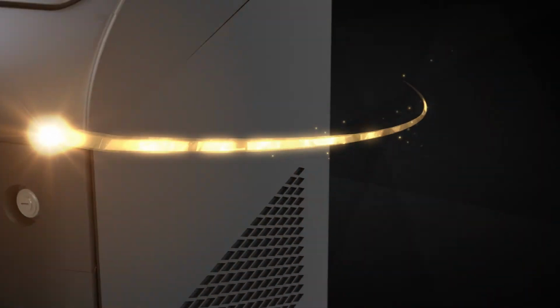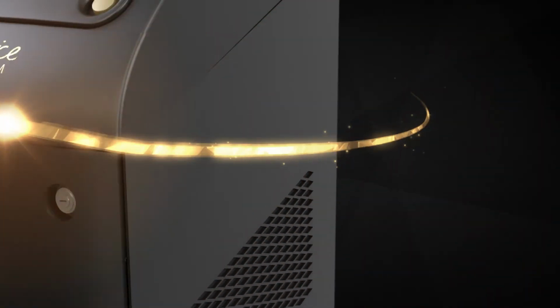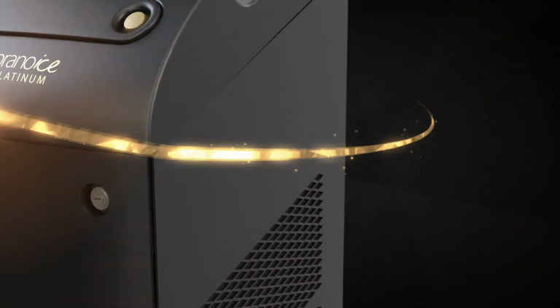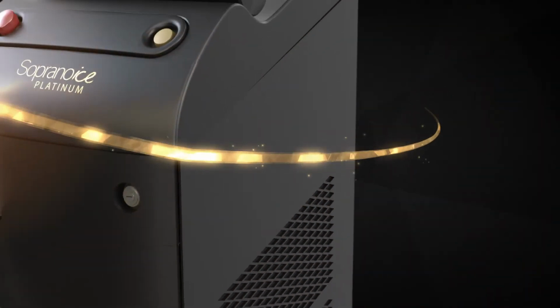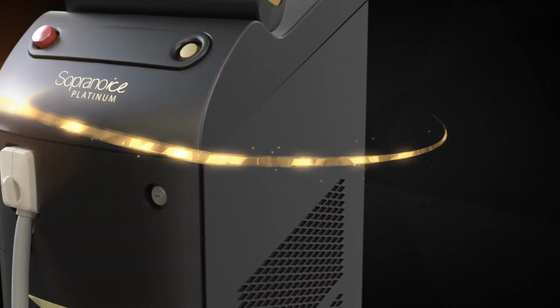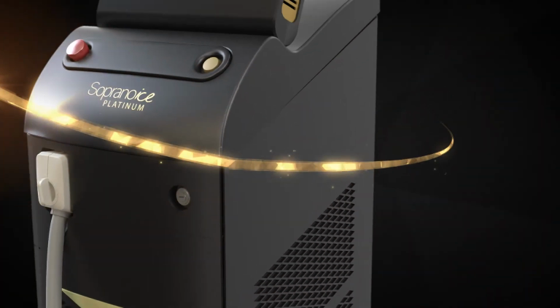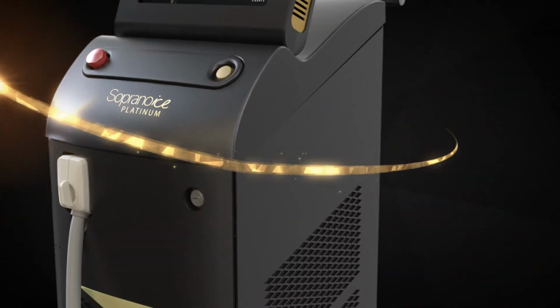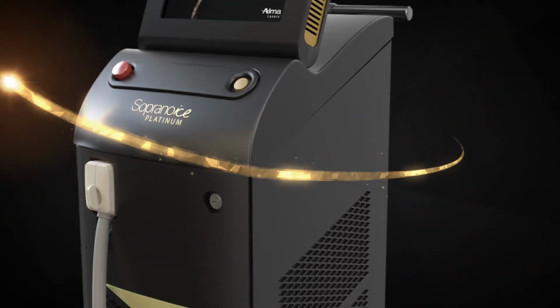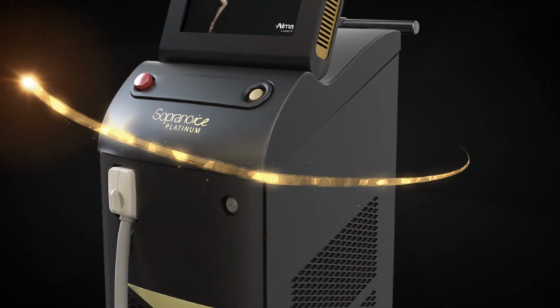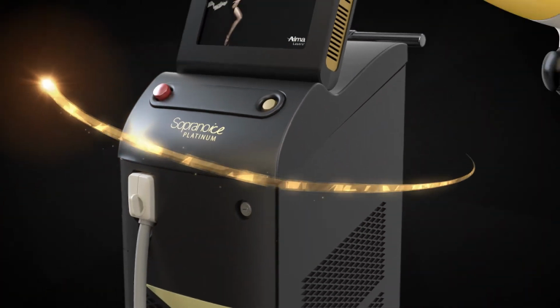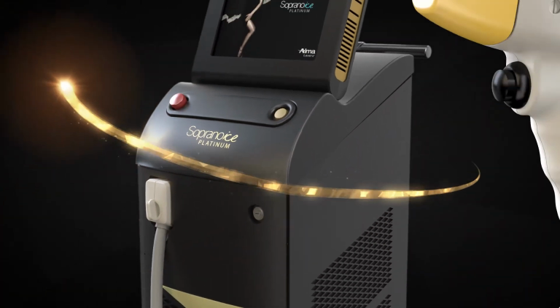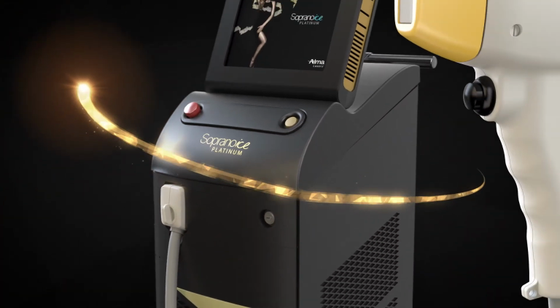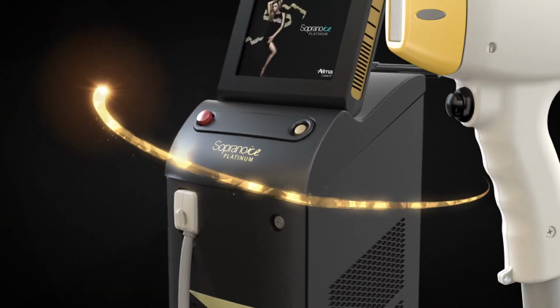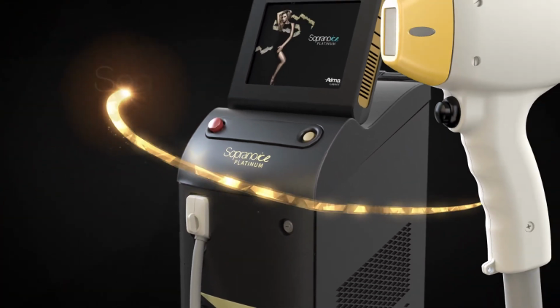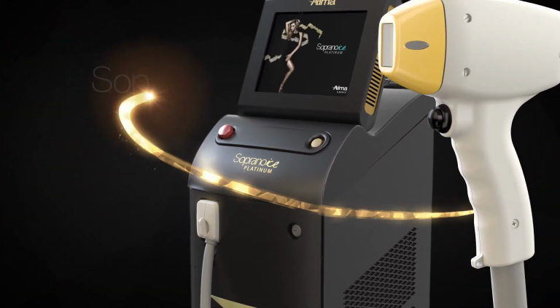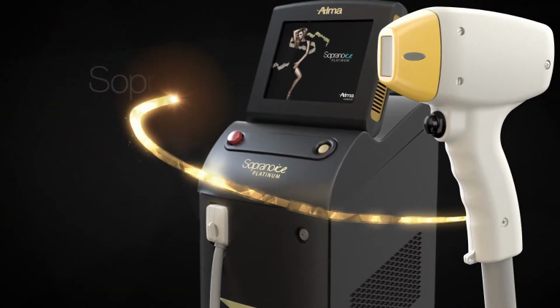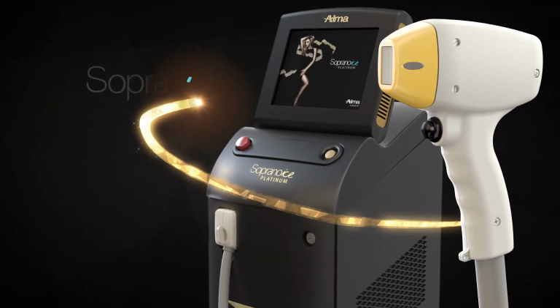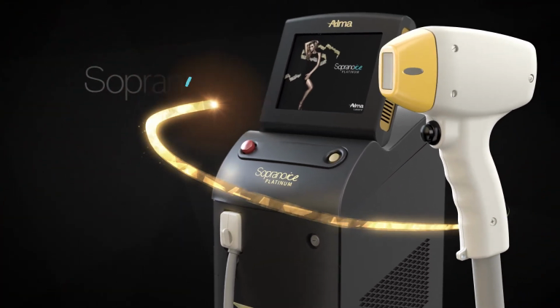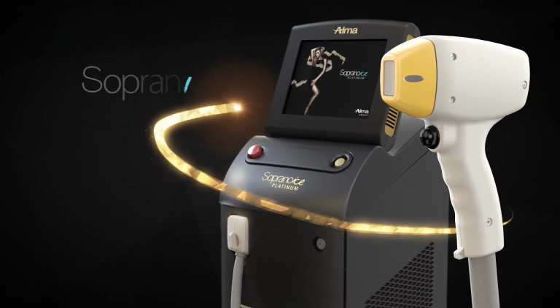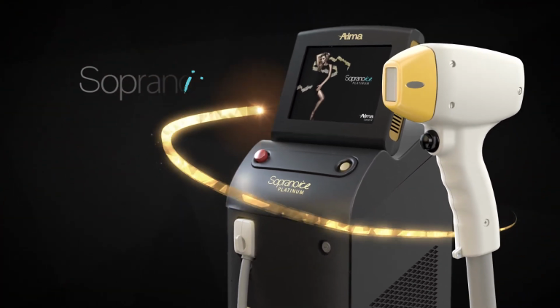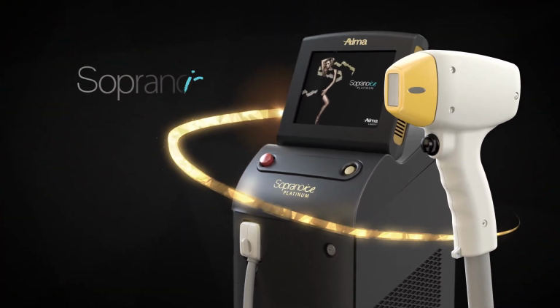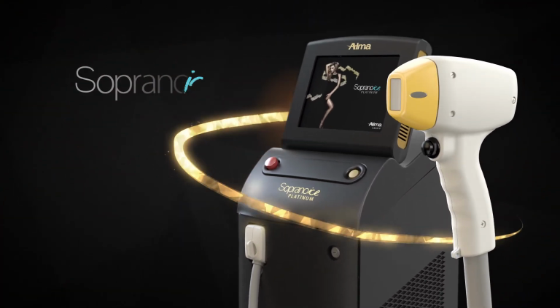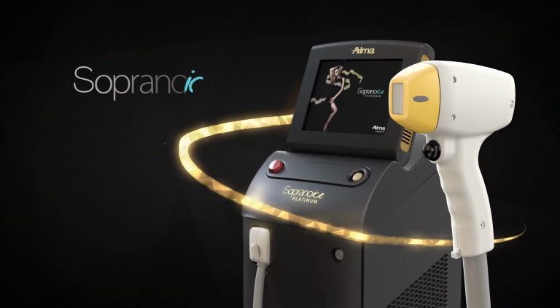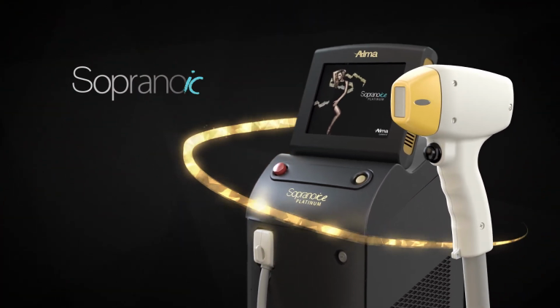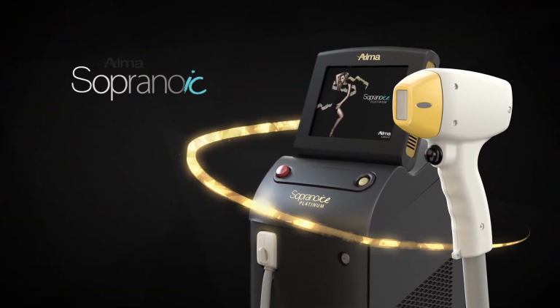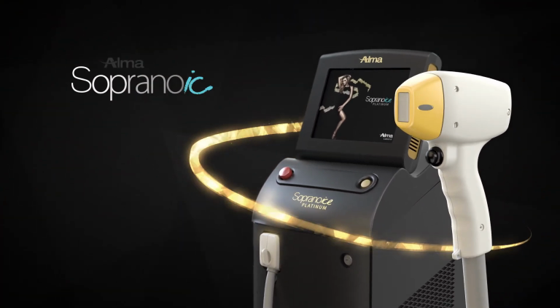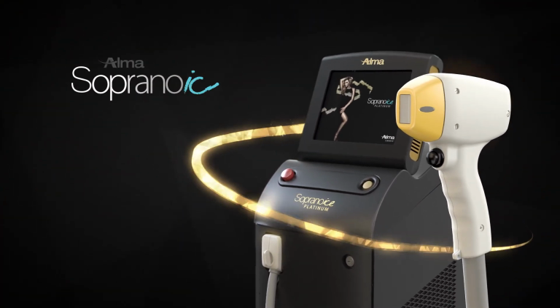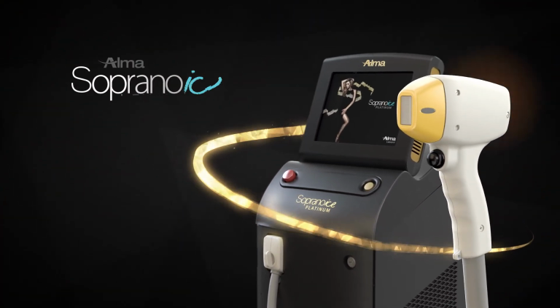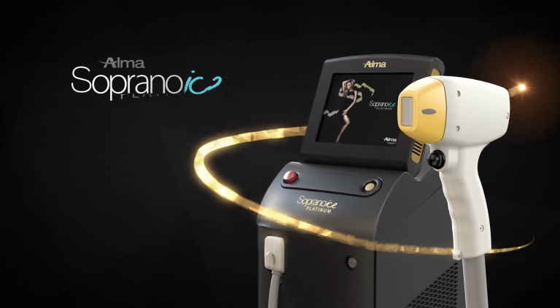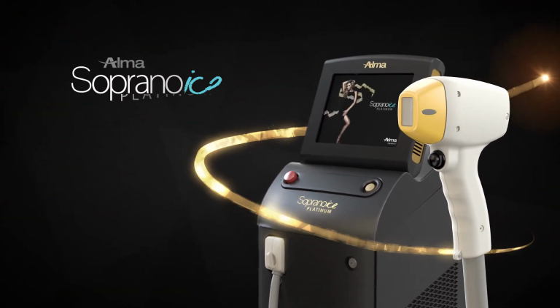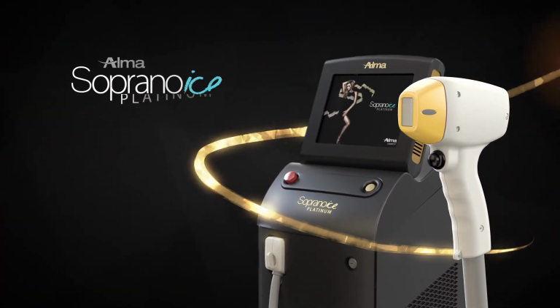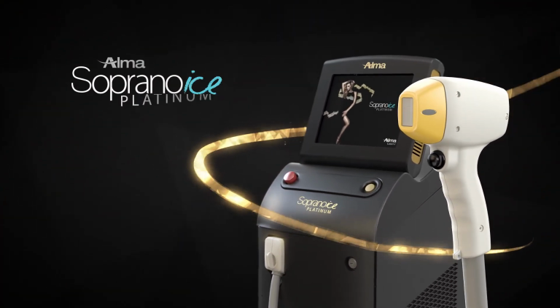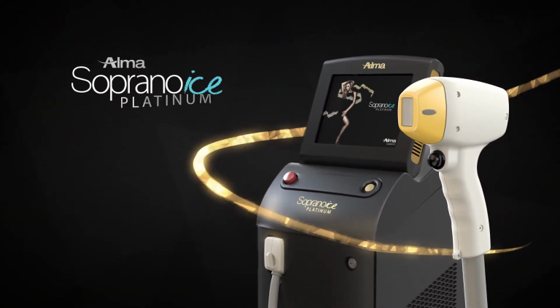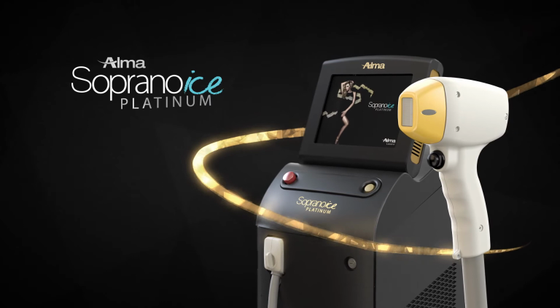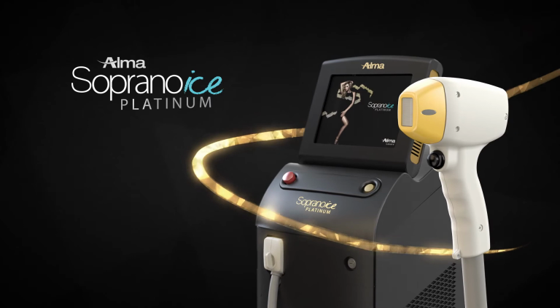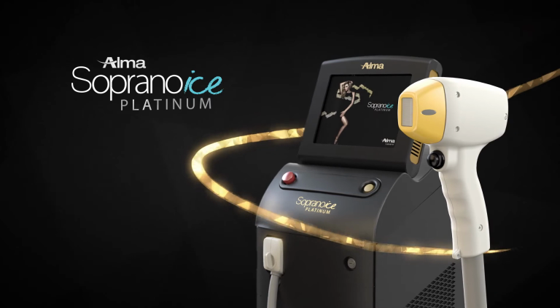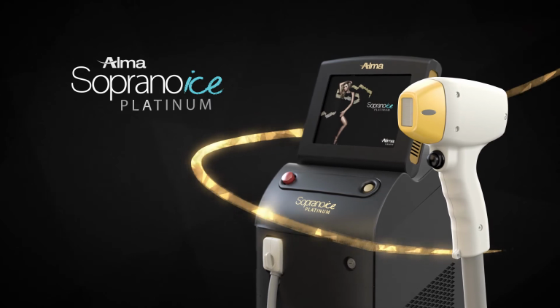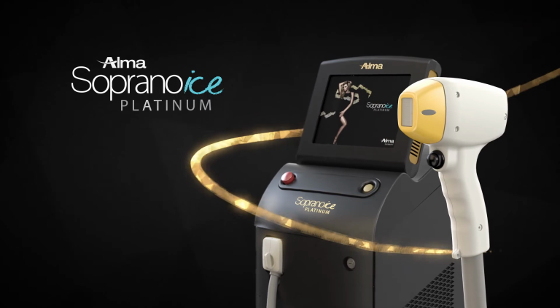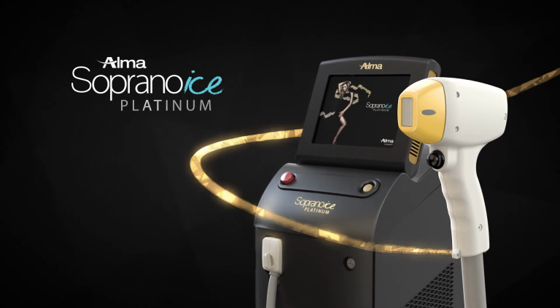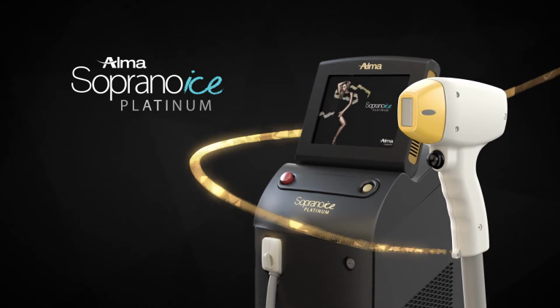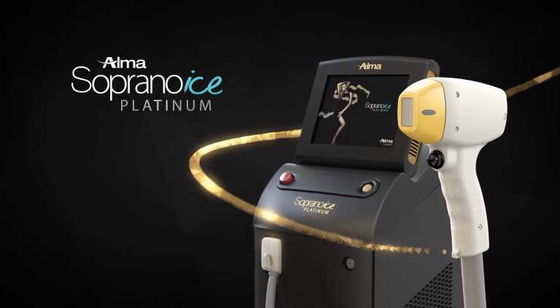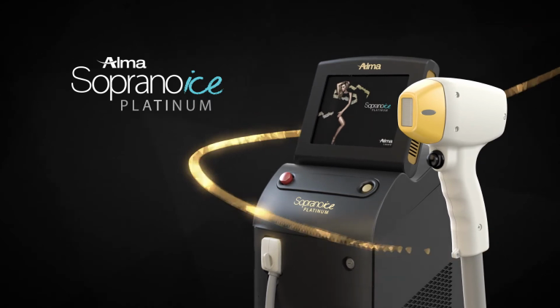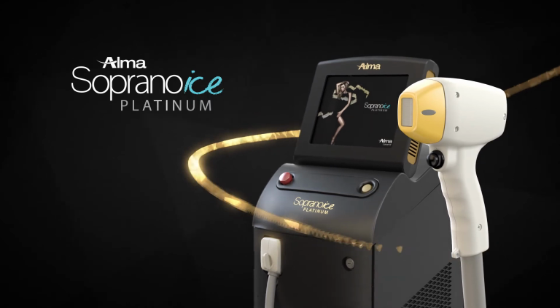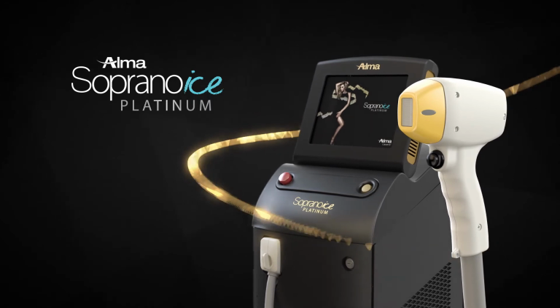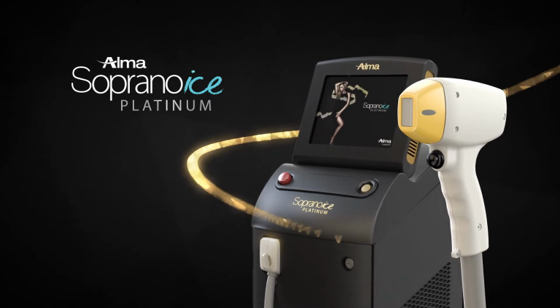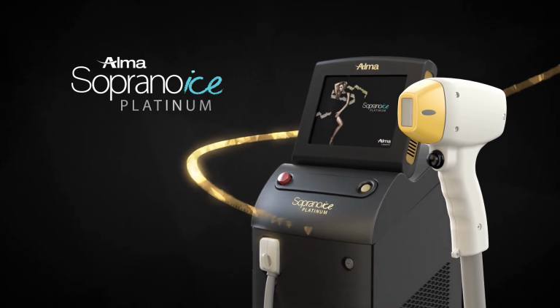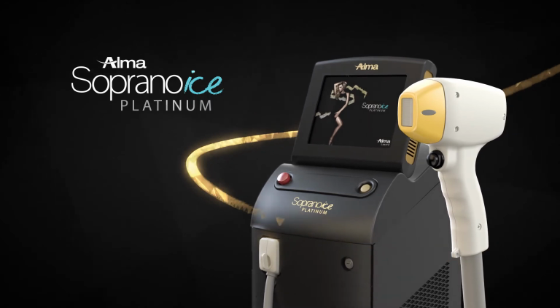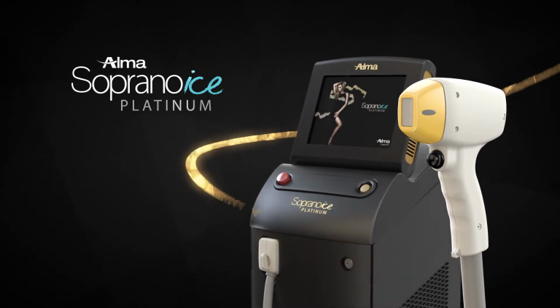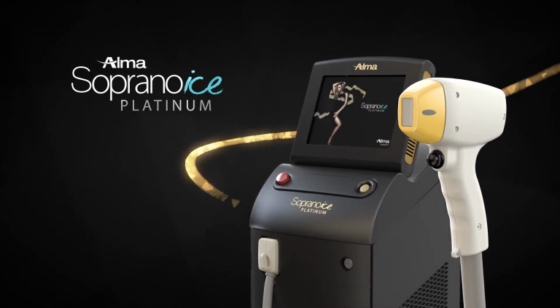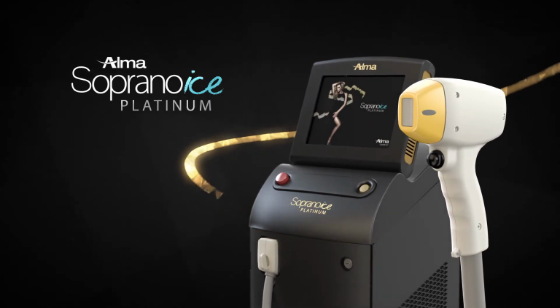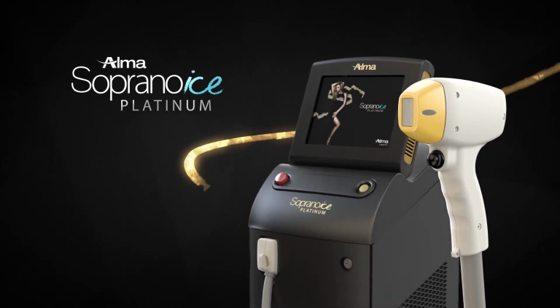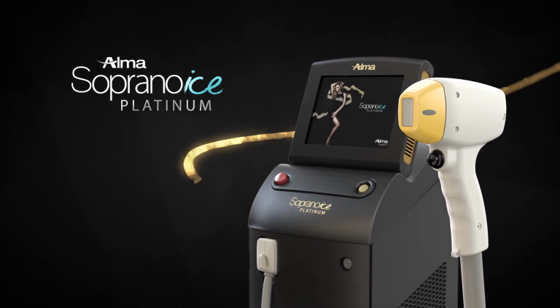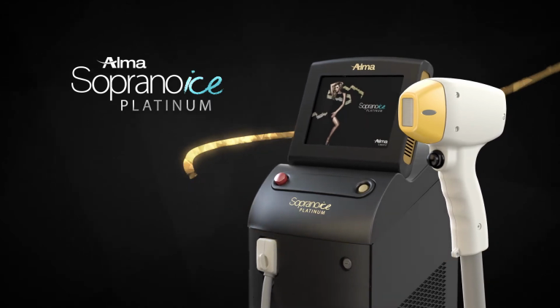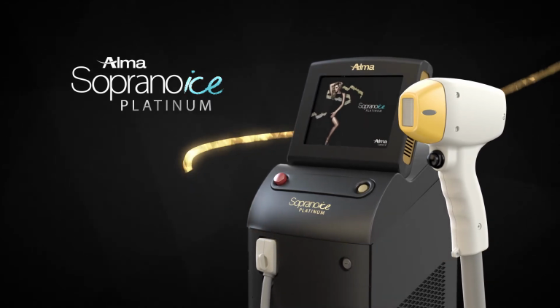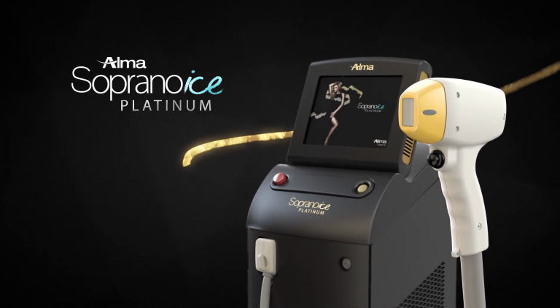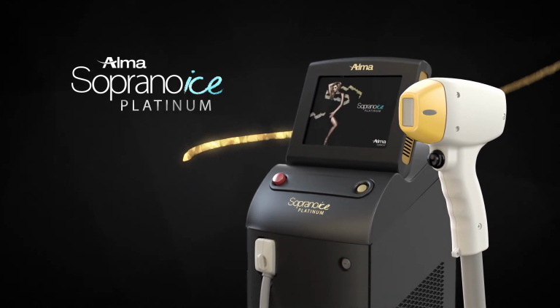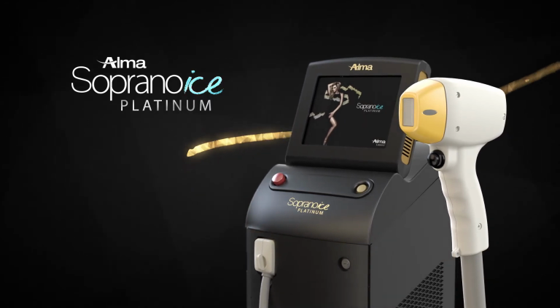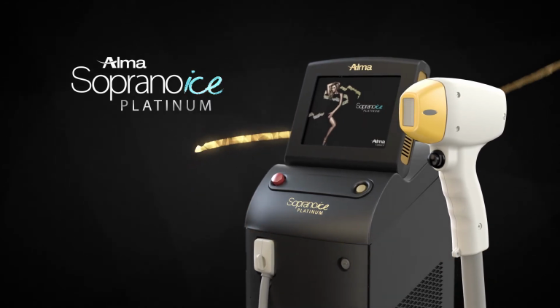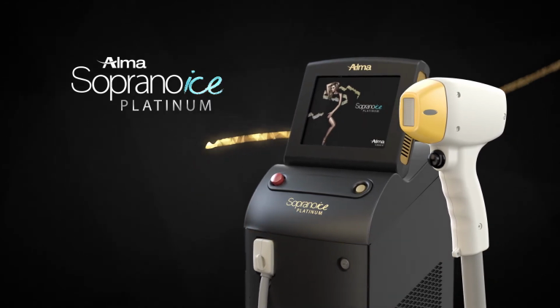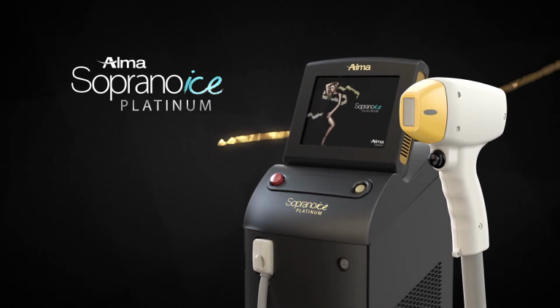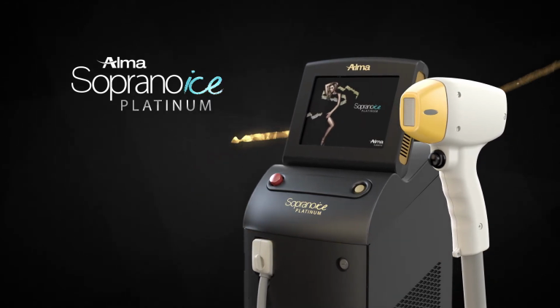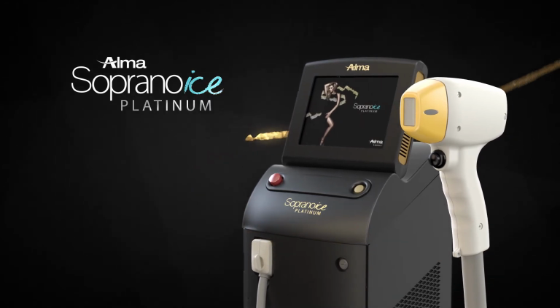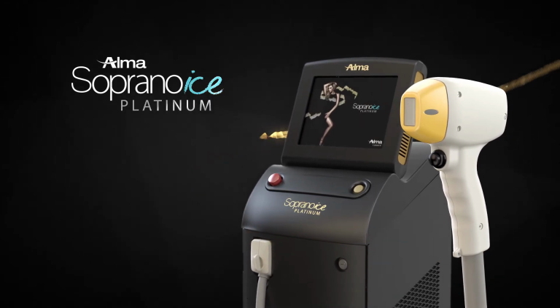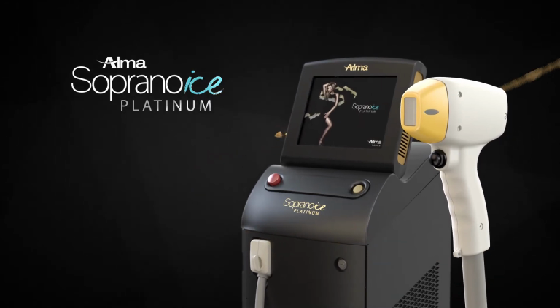Introducing the Soprano Ice Platinum by AlmaLasers, the most innovative and effective laser hair removal solution.